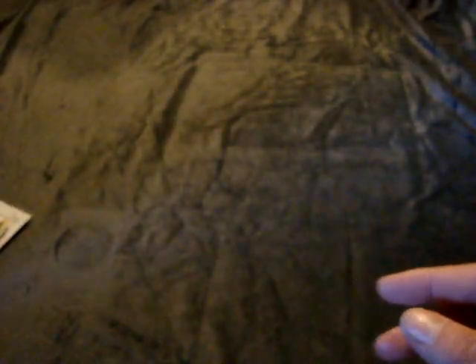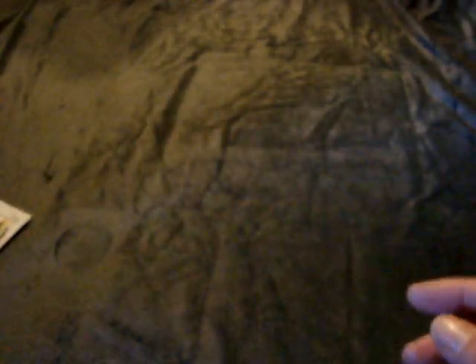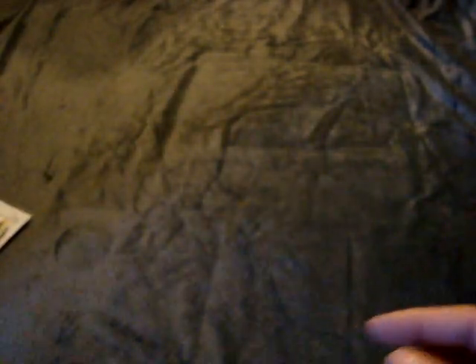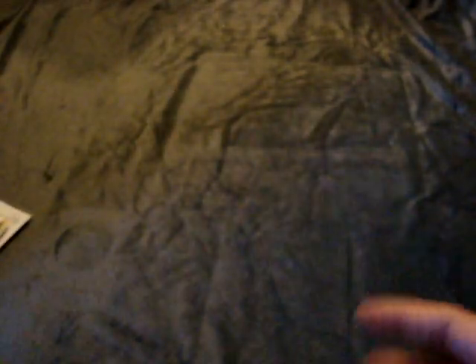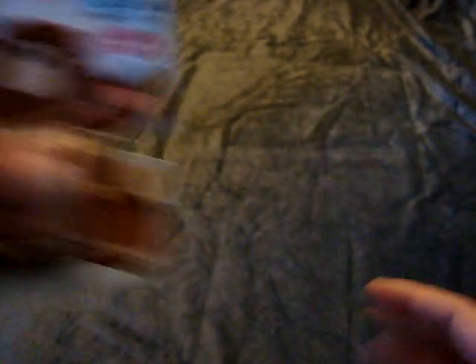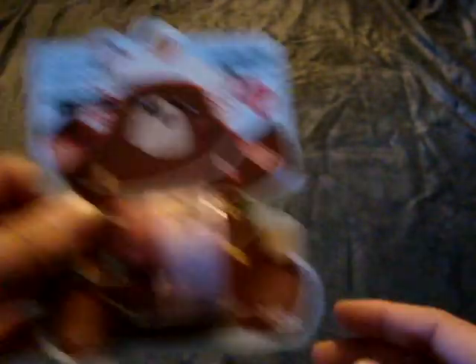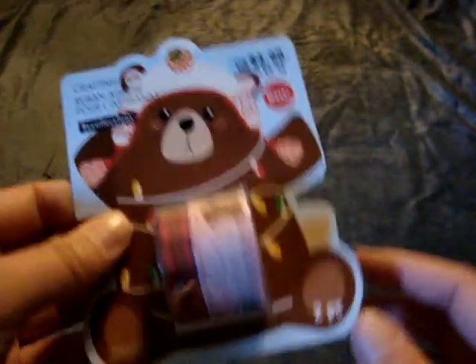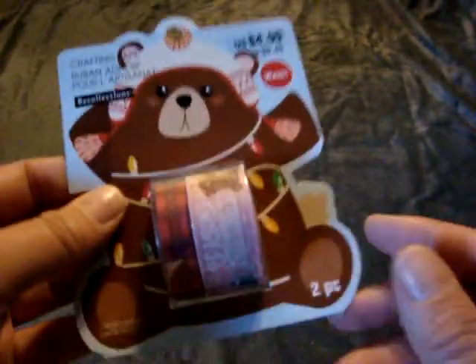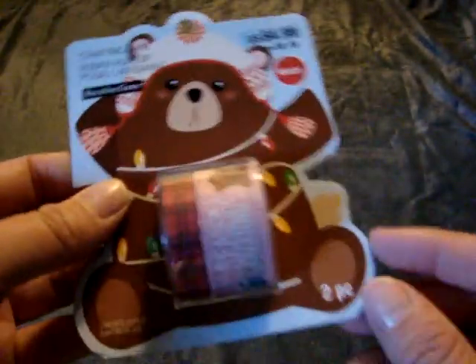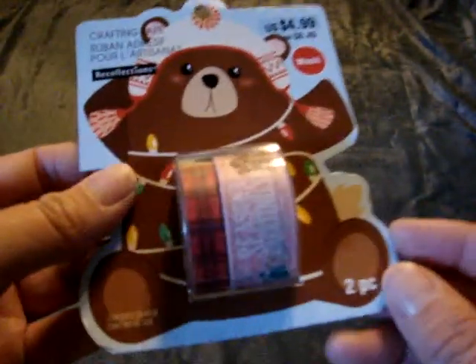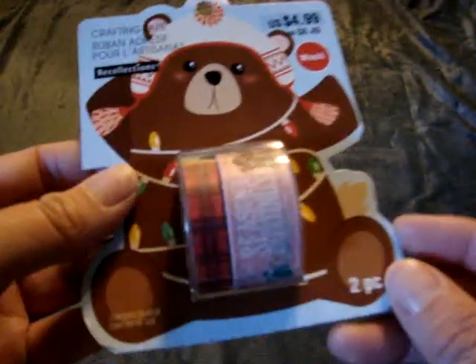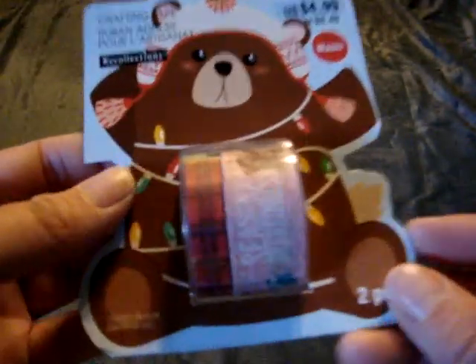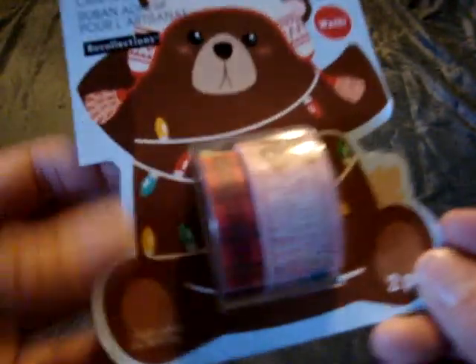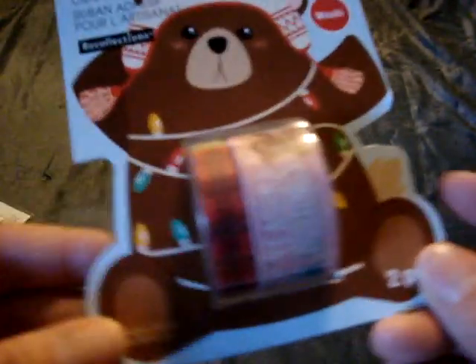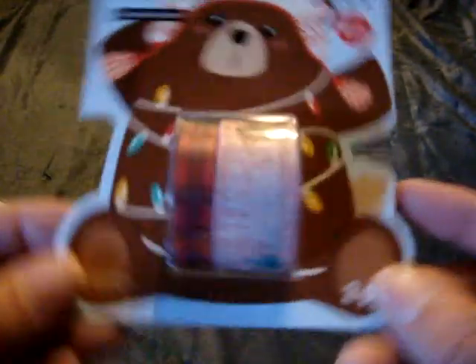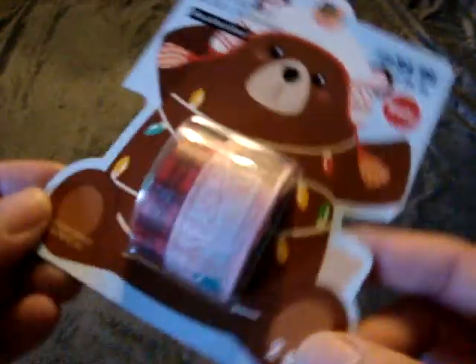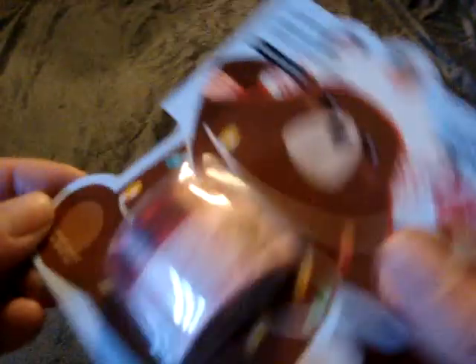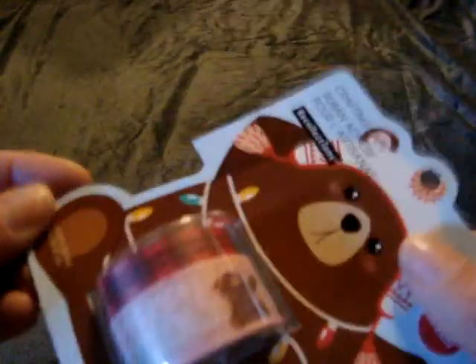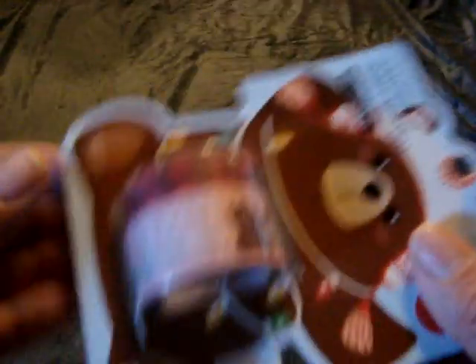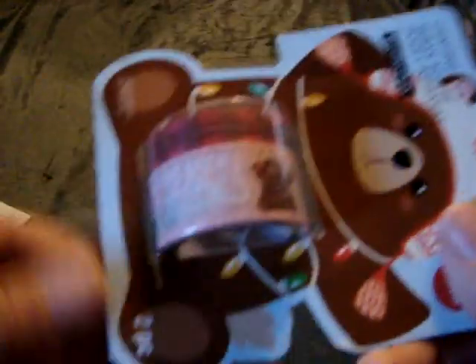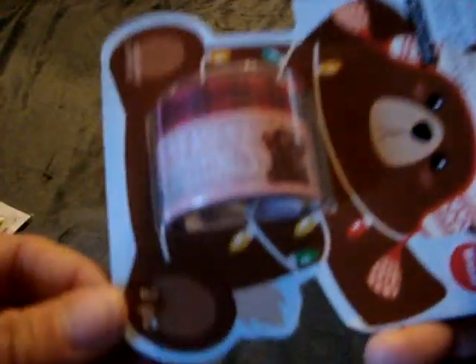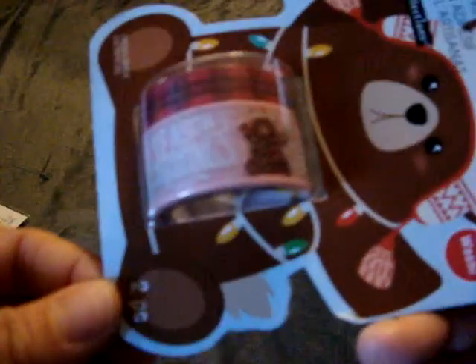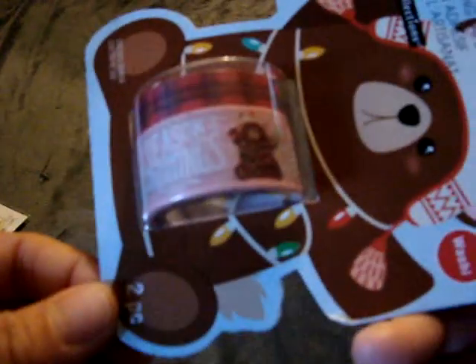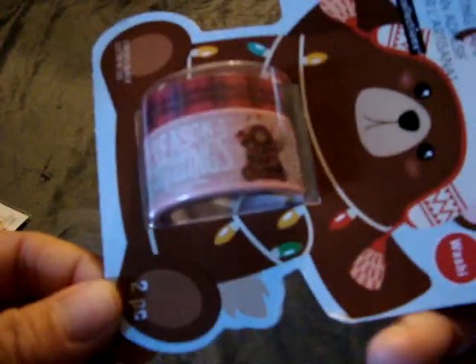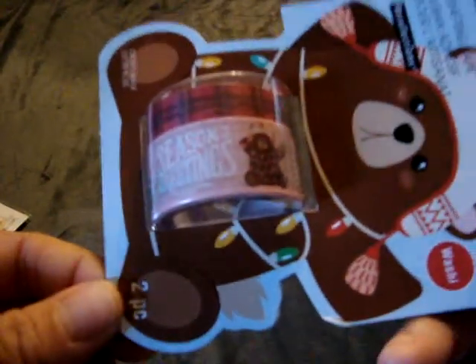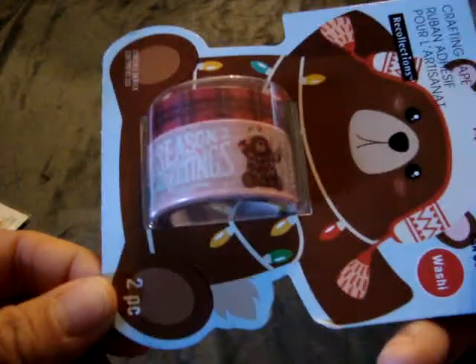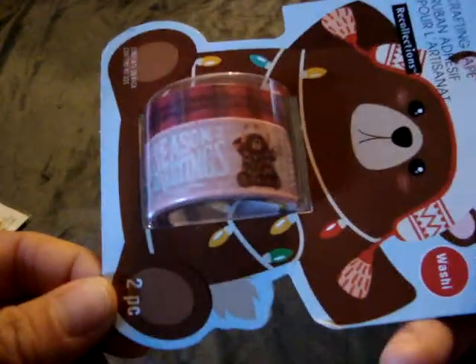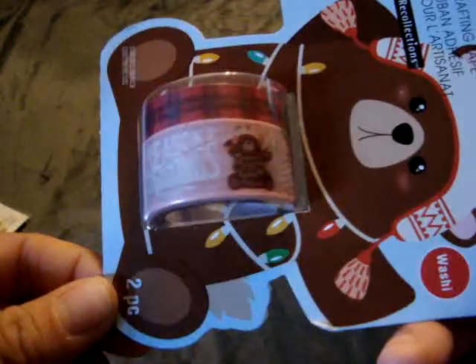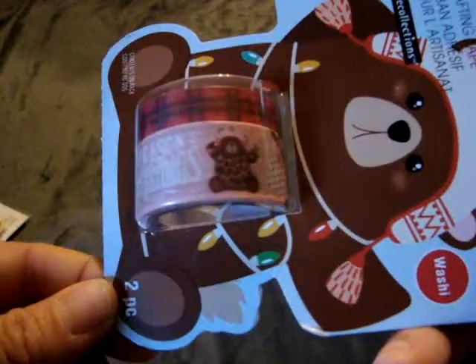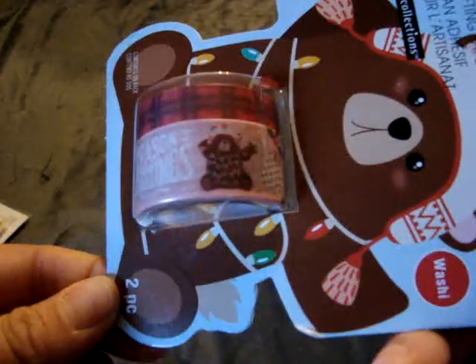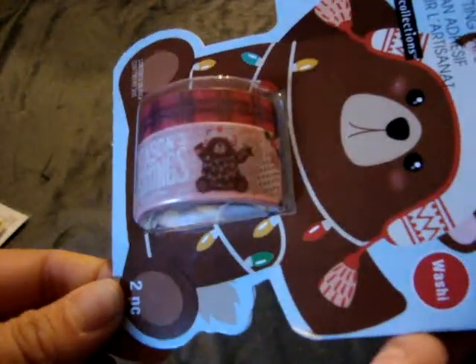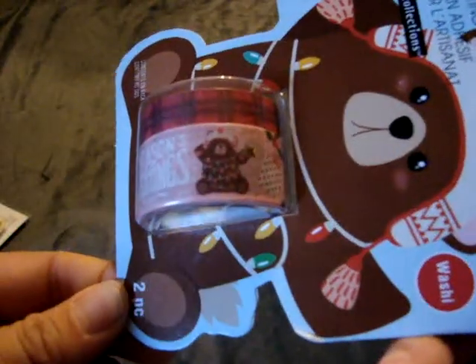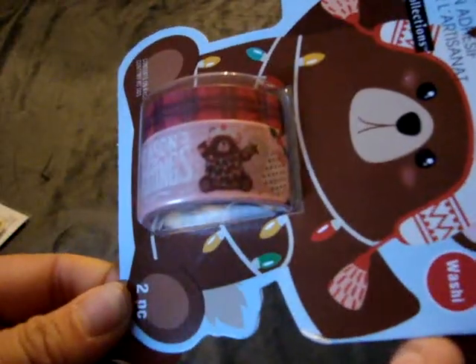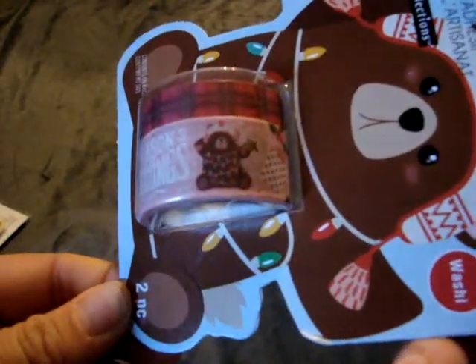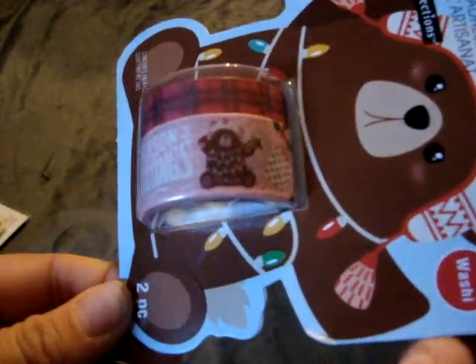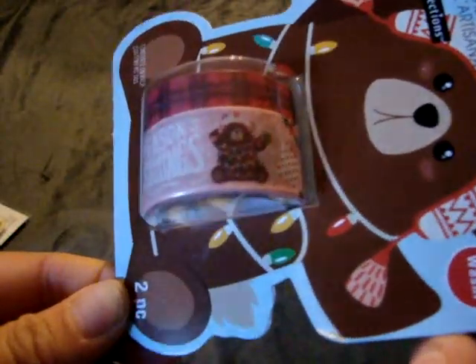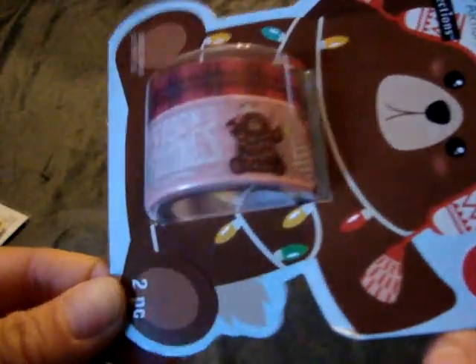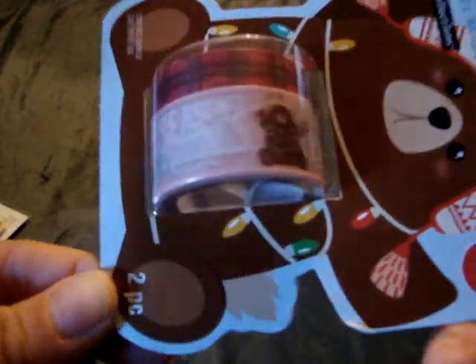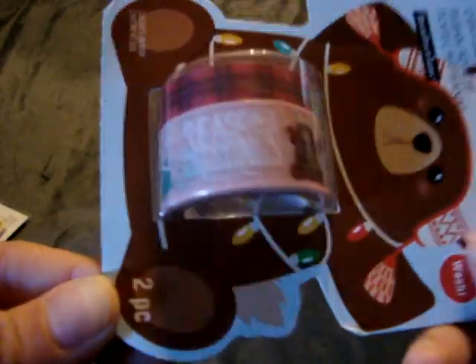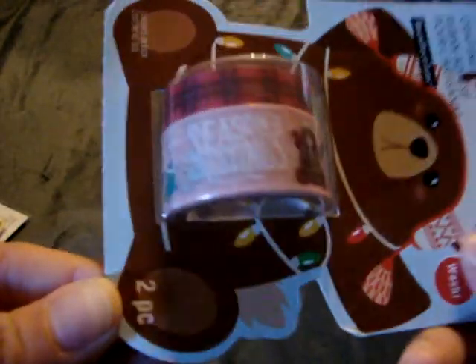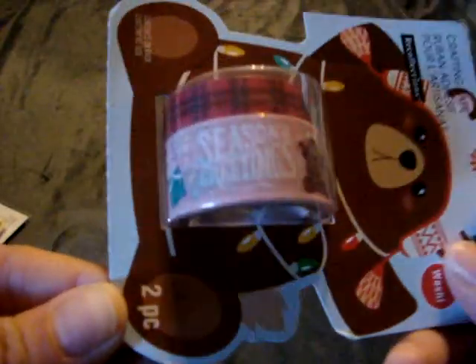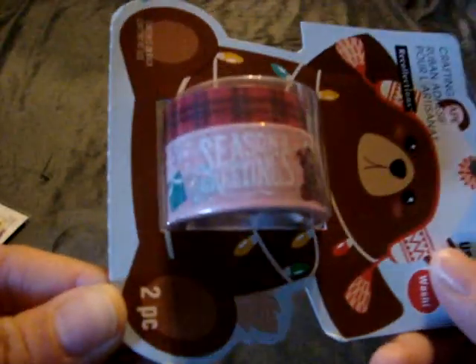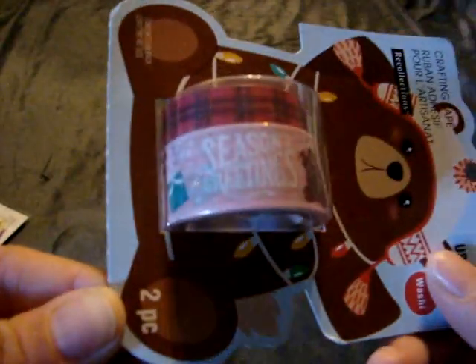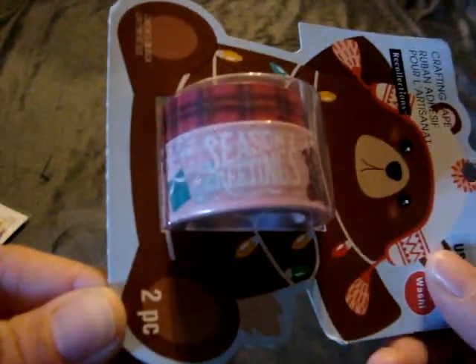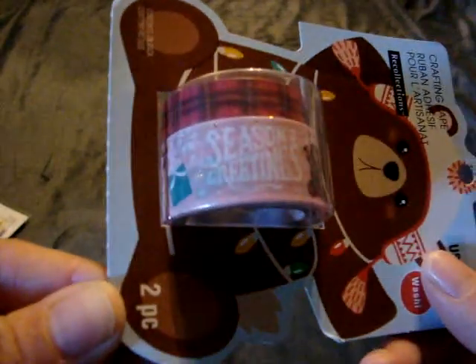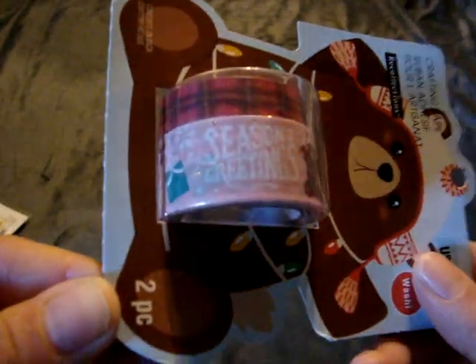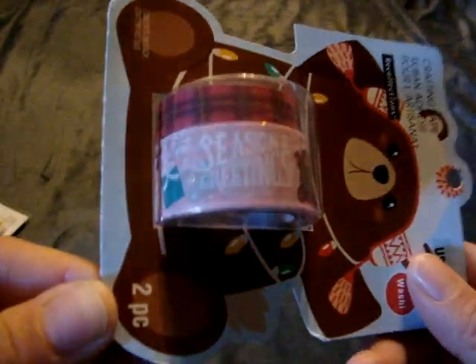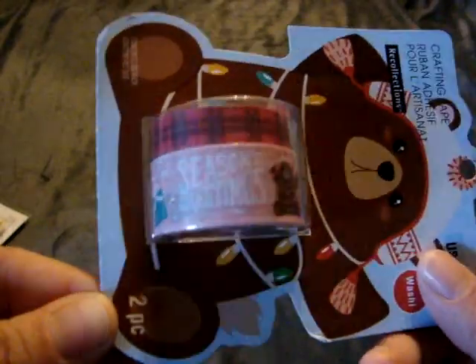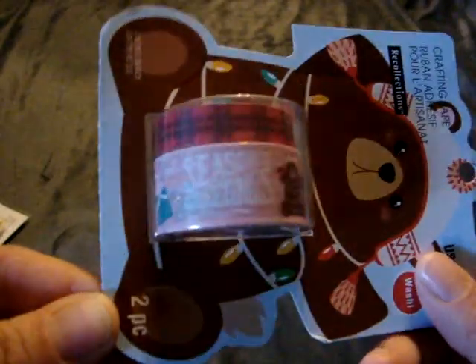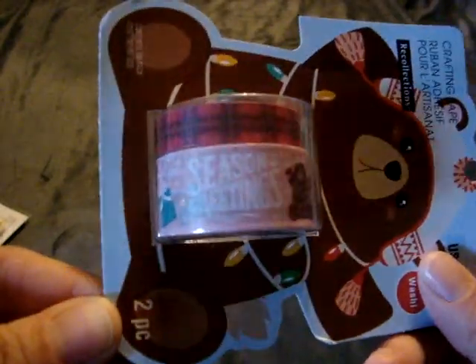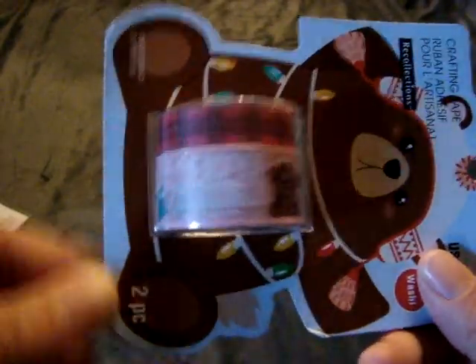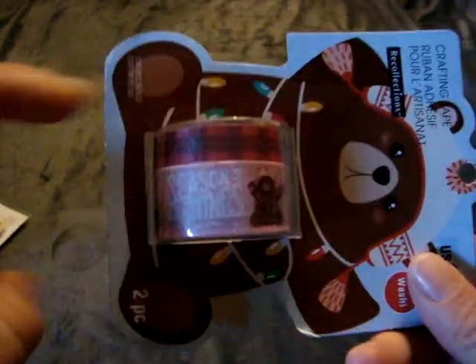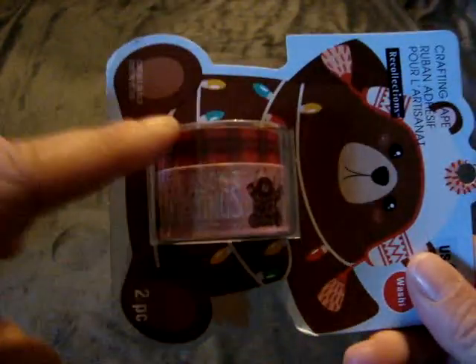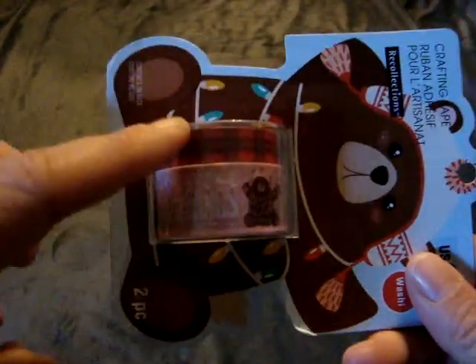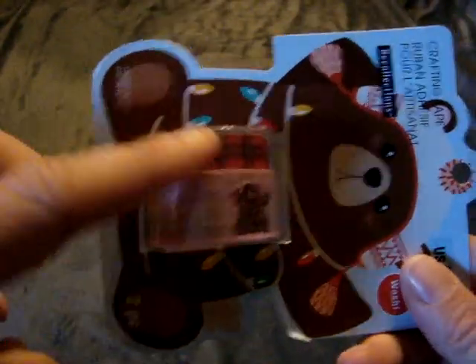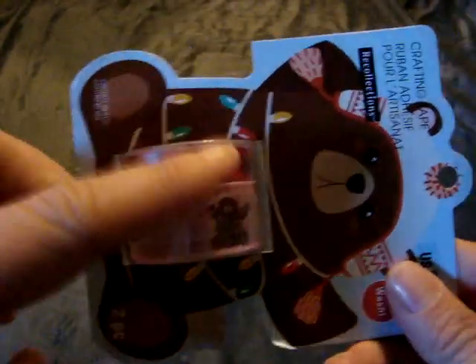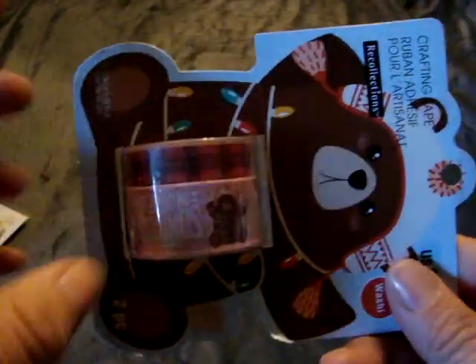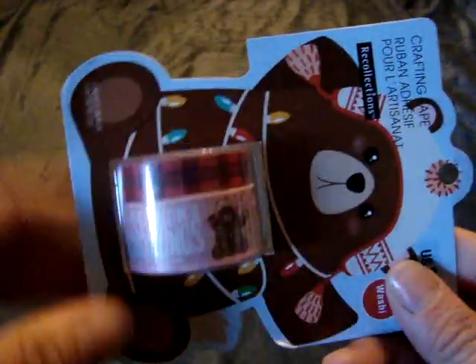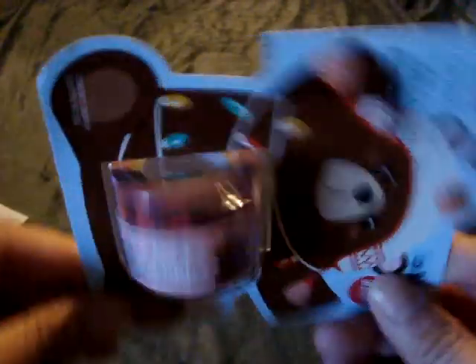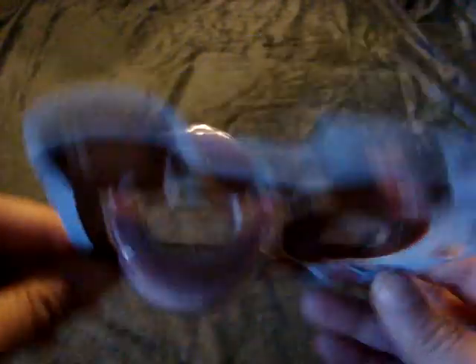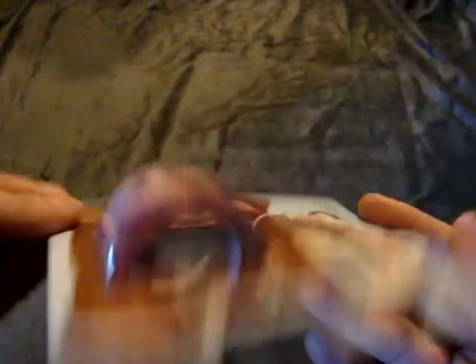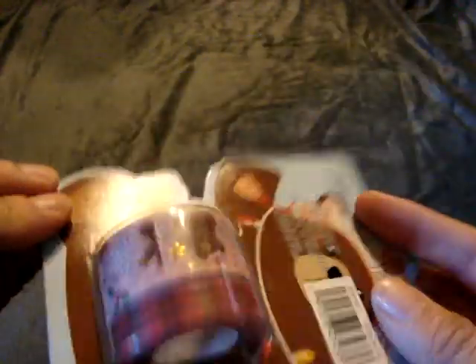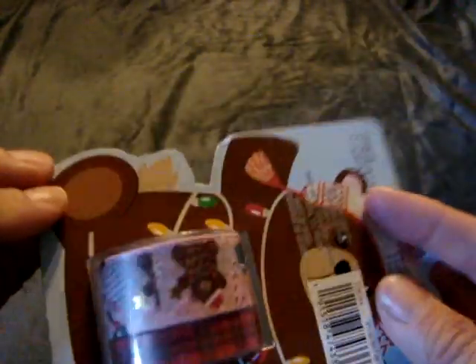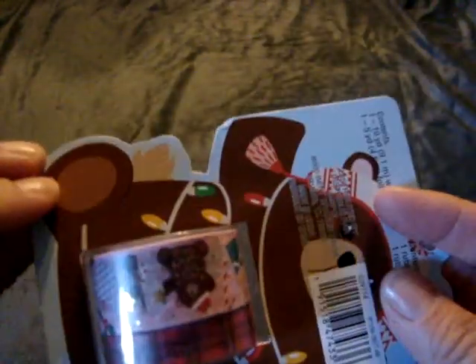I couldn't pass this up — it was only $0.49. It has this cute little bear and says 'Season's Greetings' with like a buffalo plaid design.